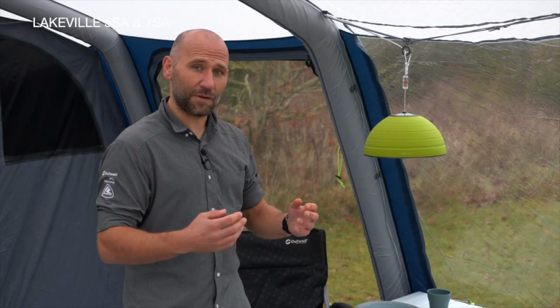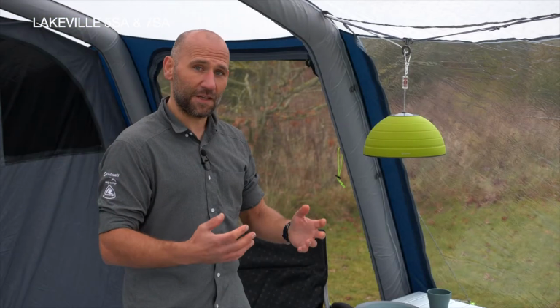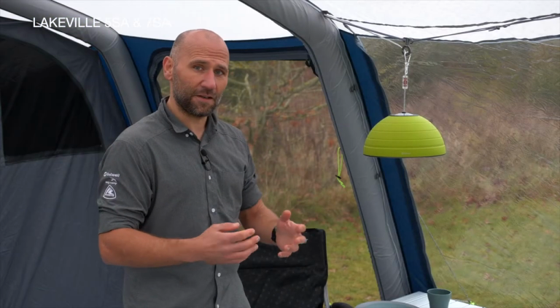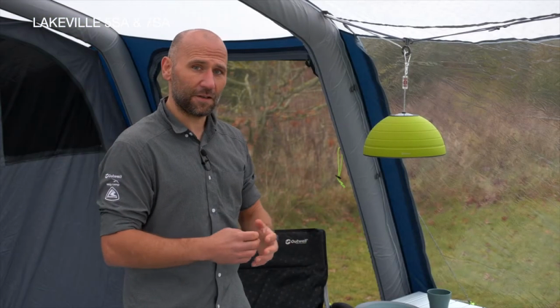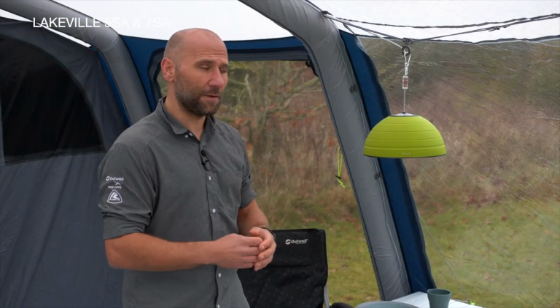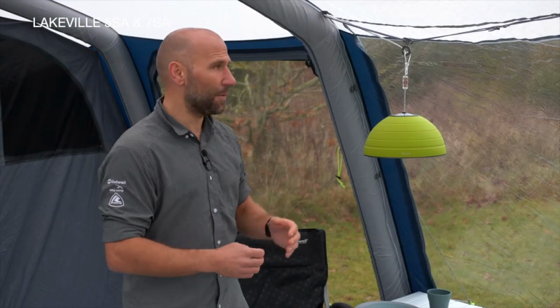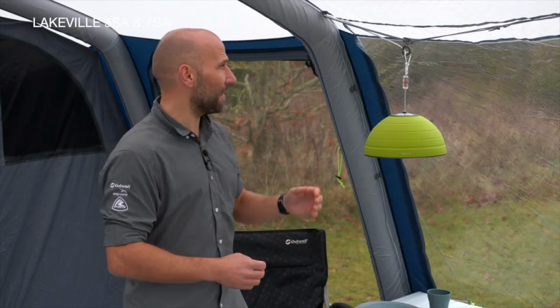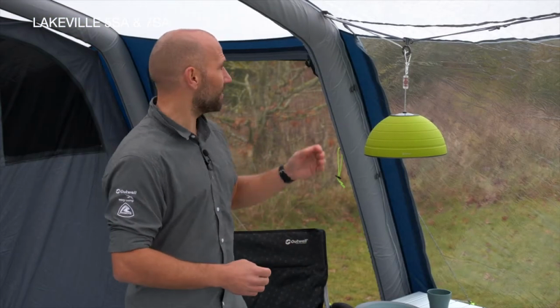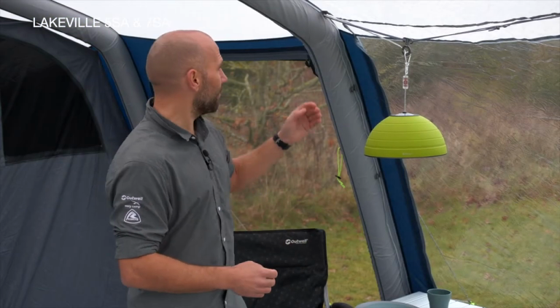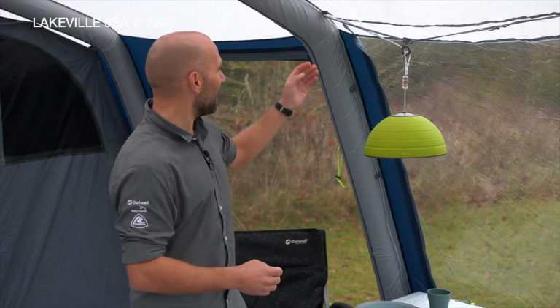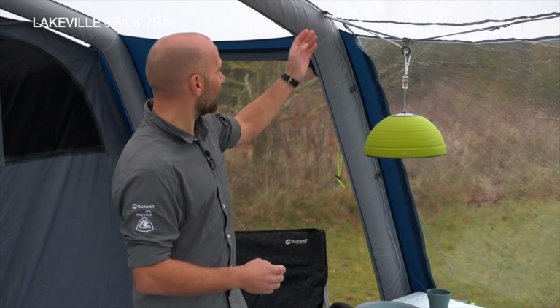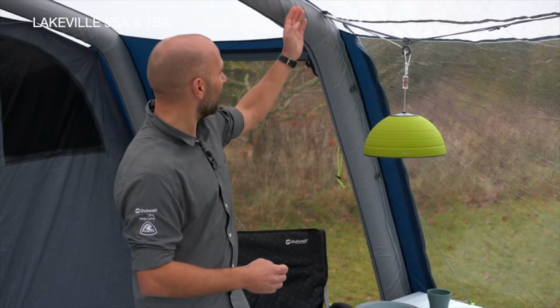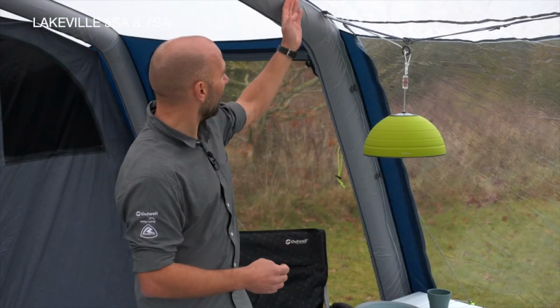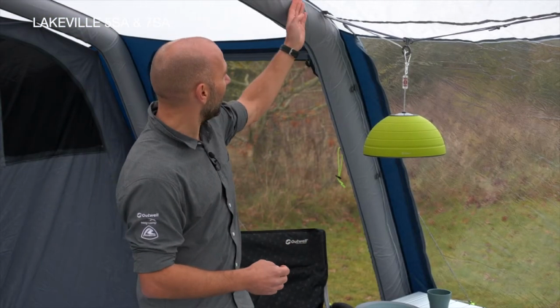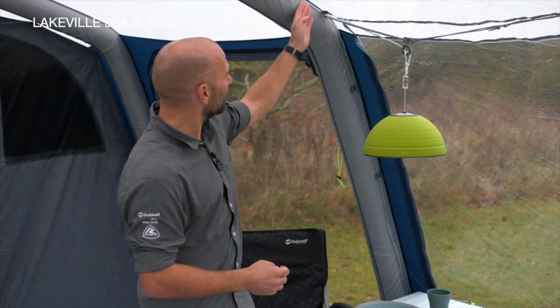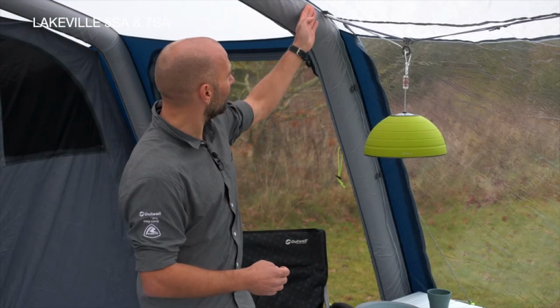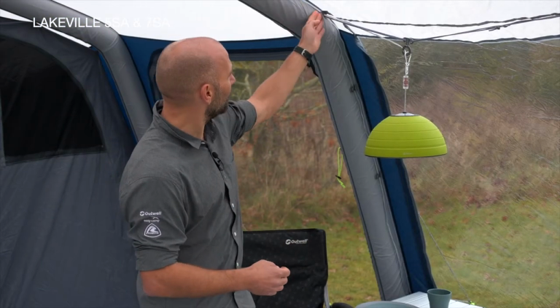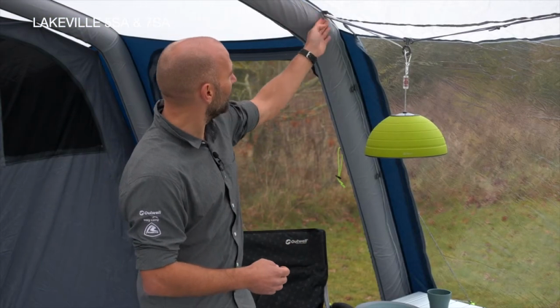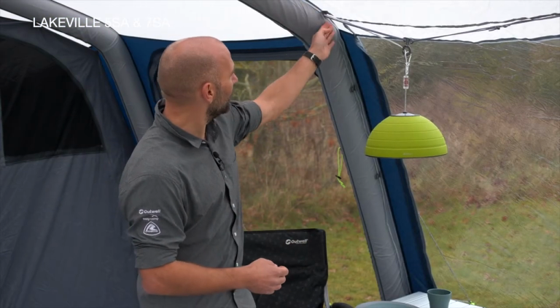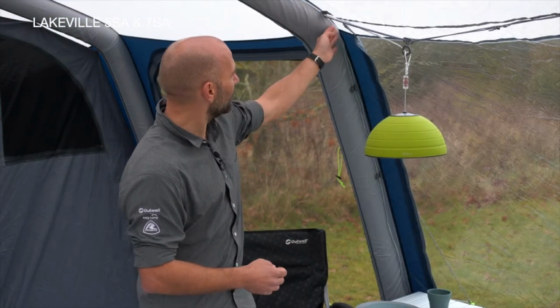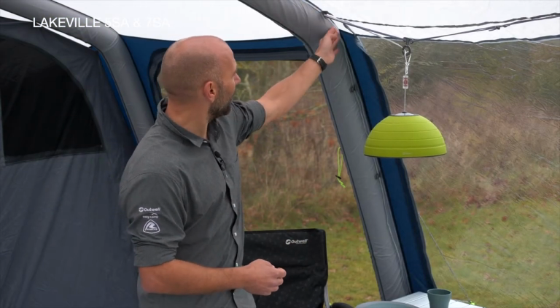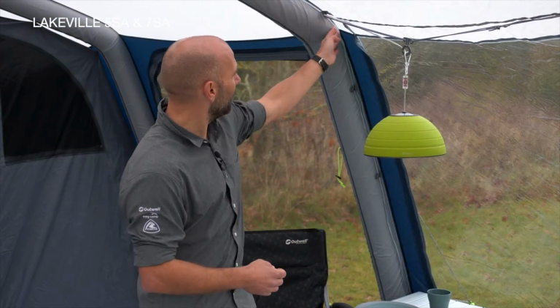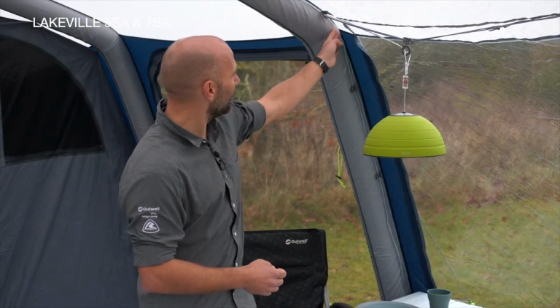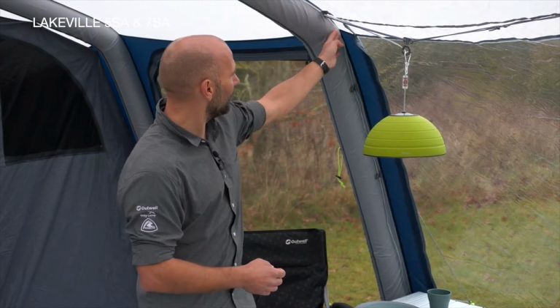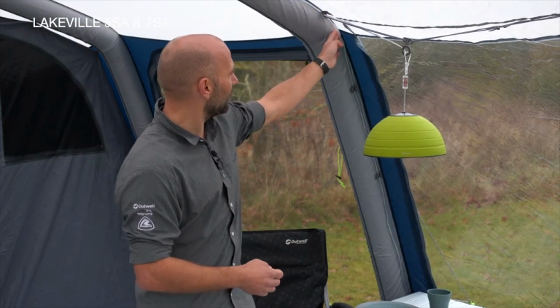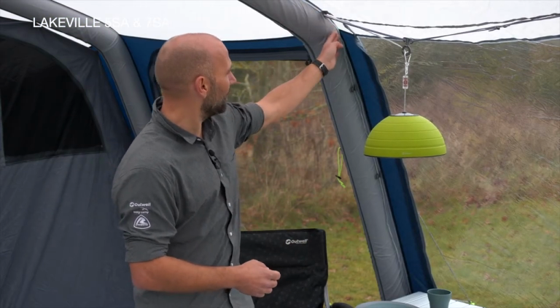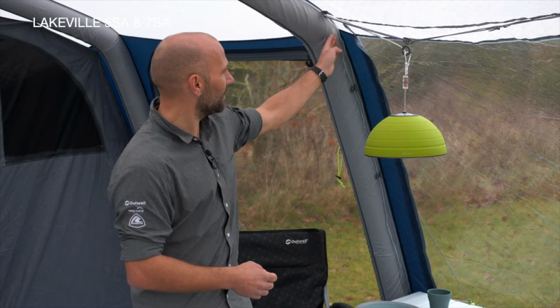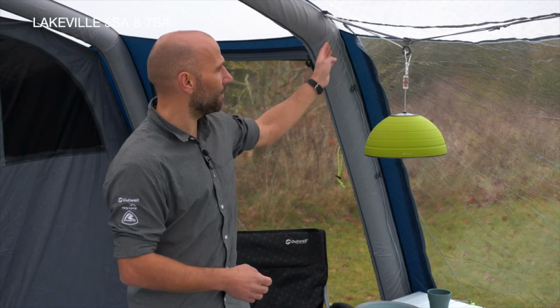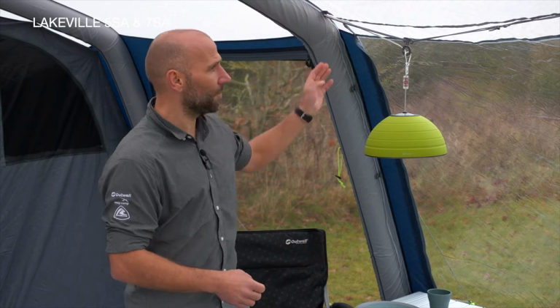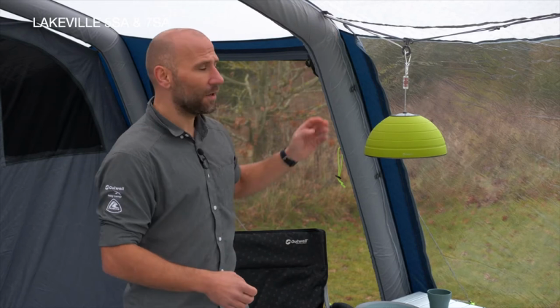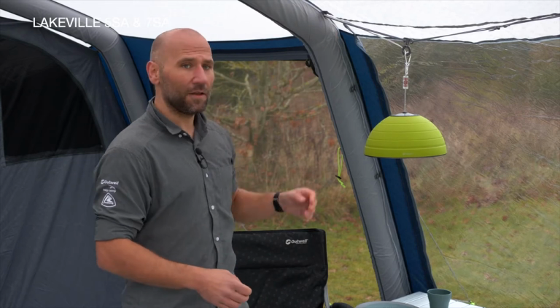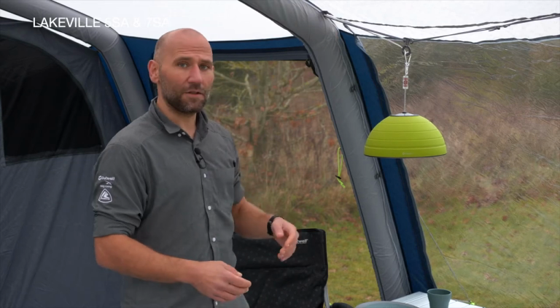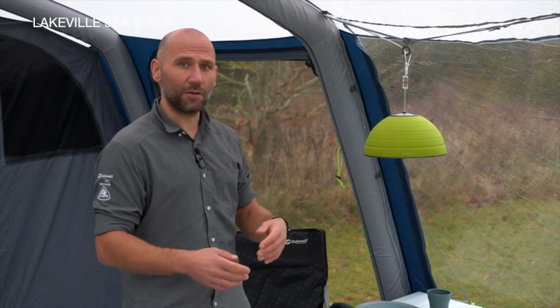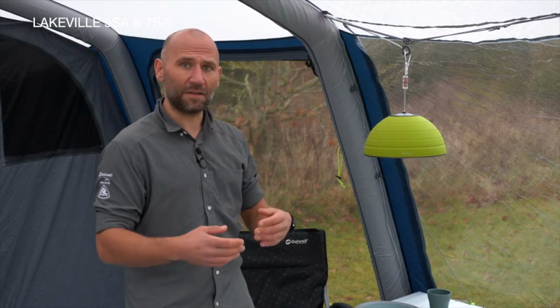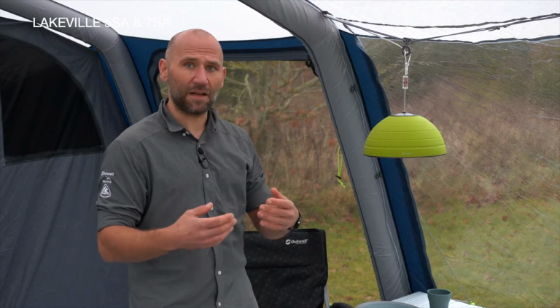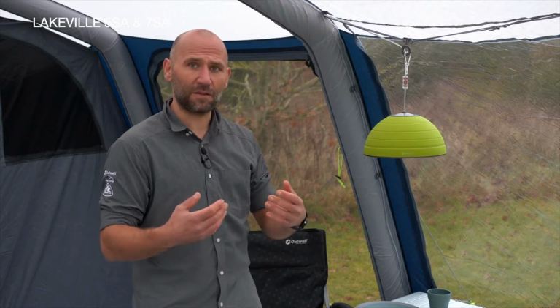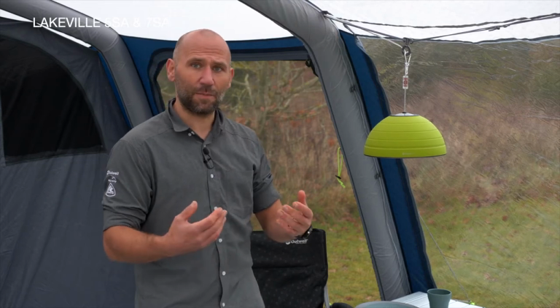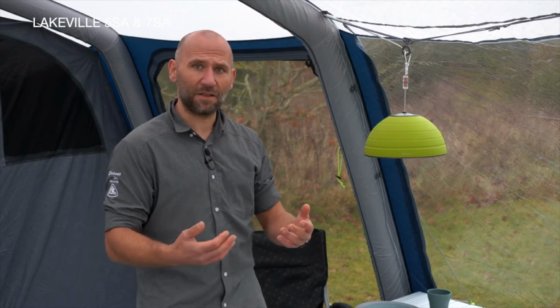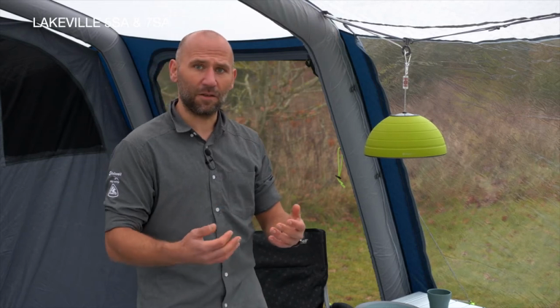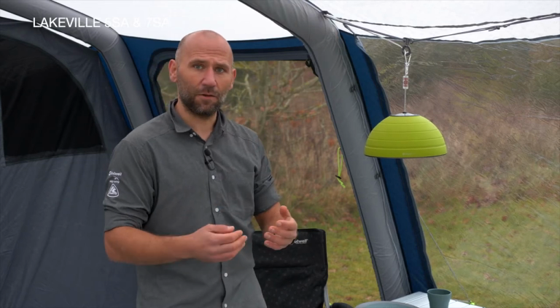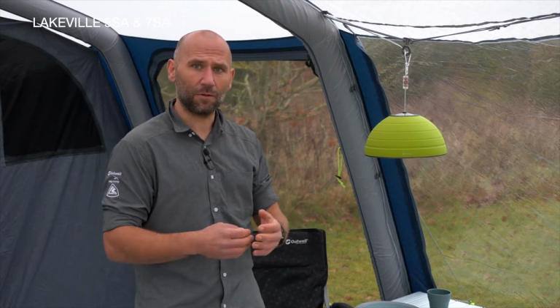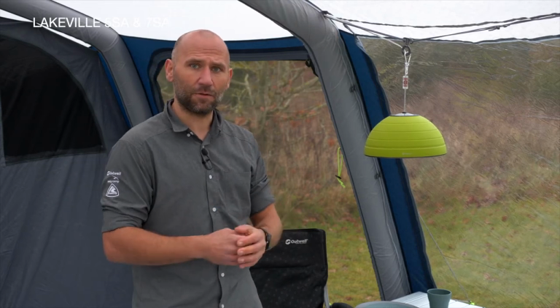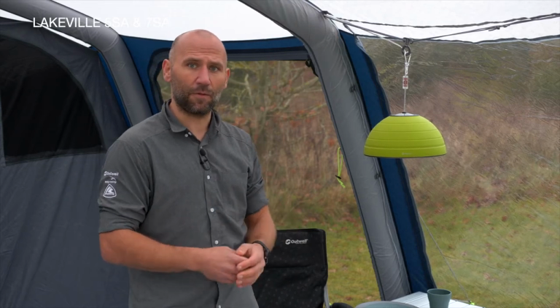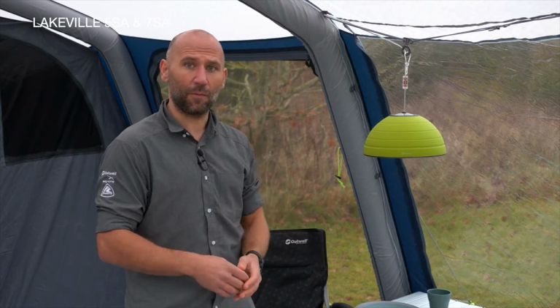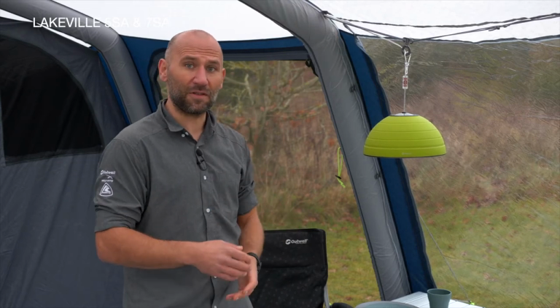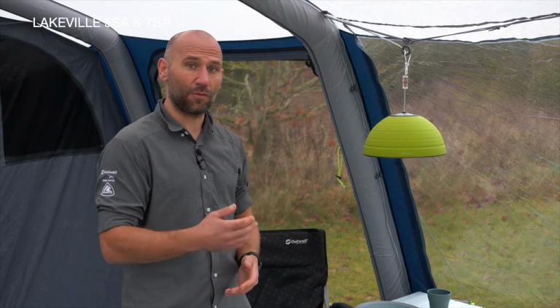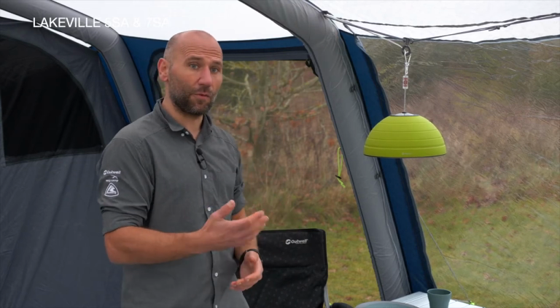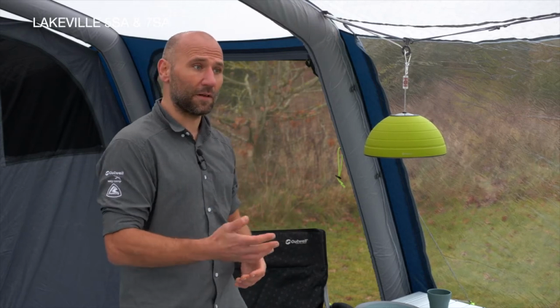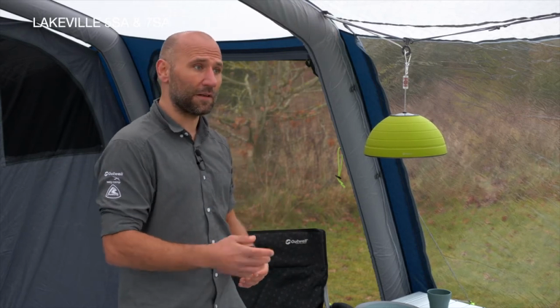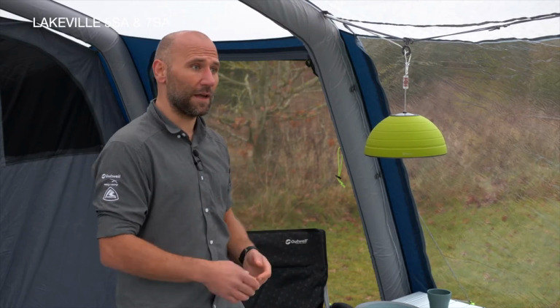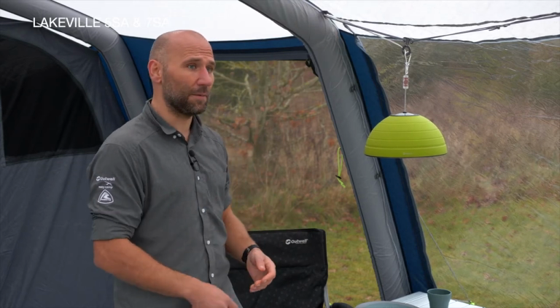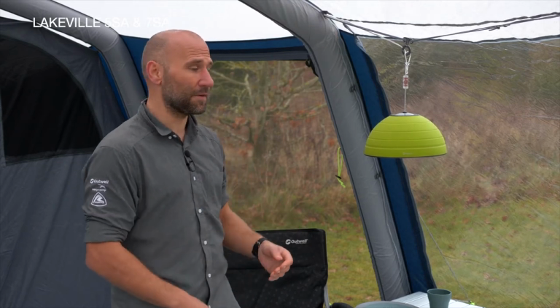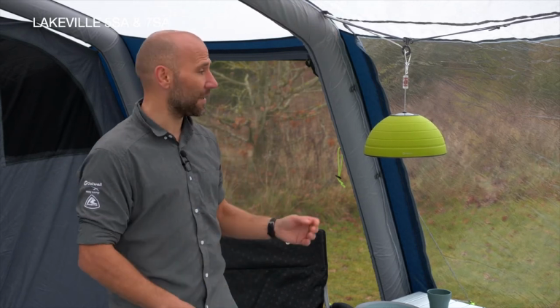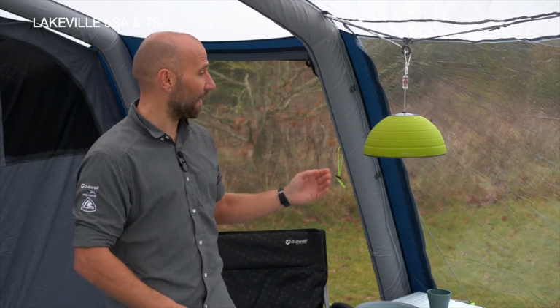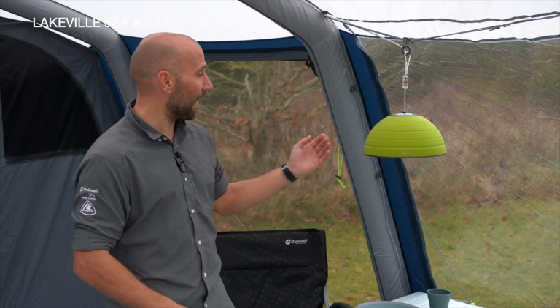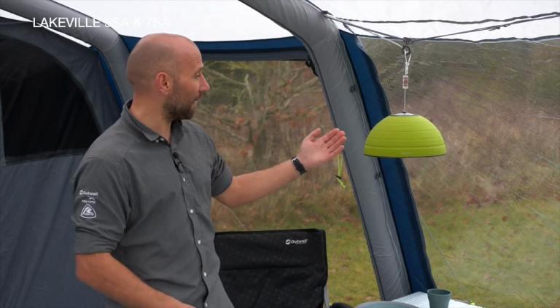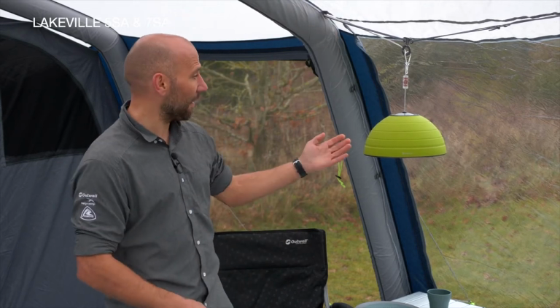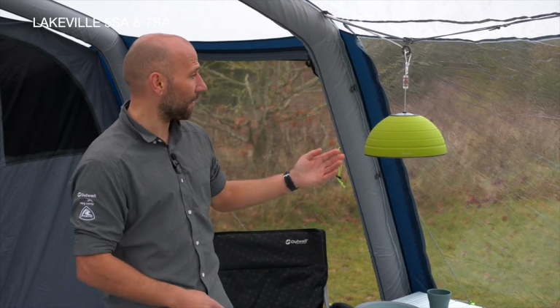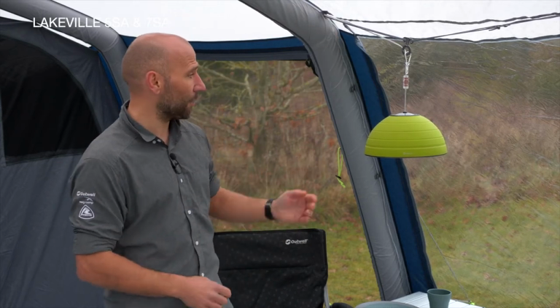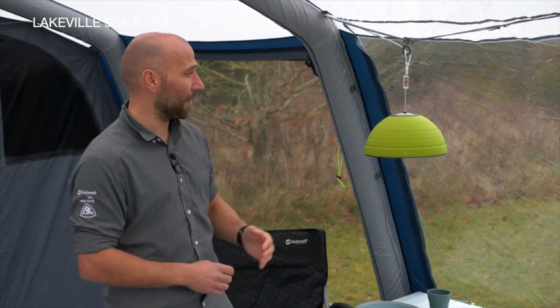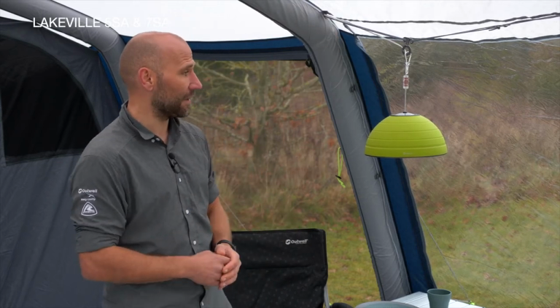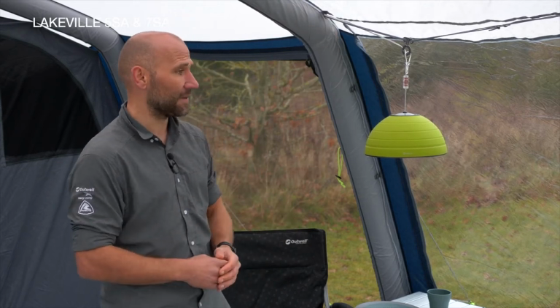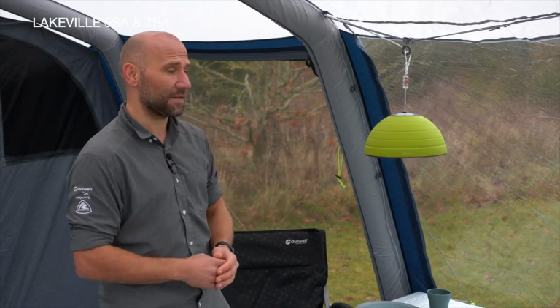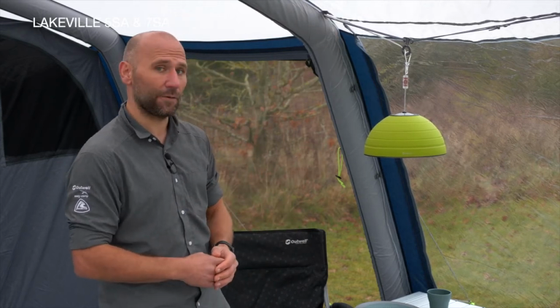Strategically placed tracks allow you to use our hook track system to attach special hooks, run cables, and hang lightweight accessories.